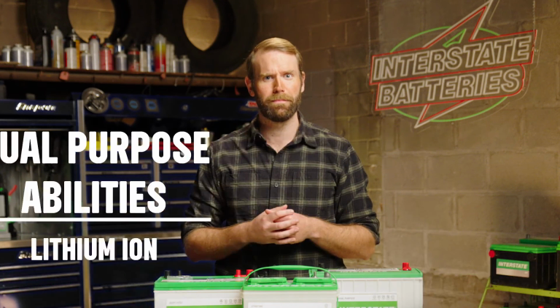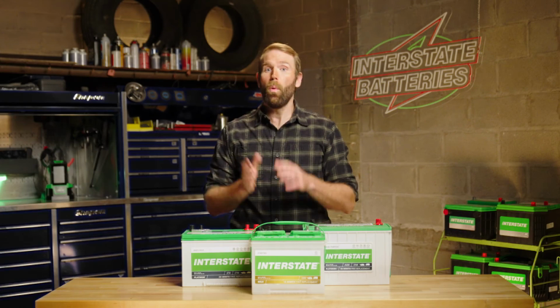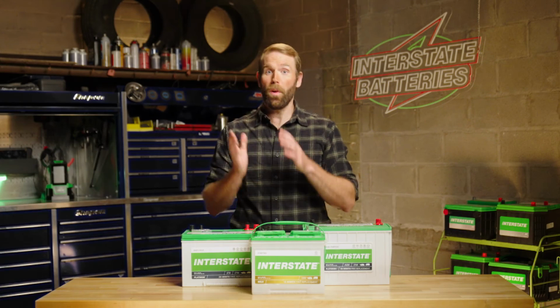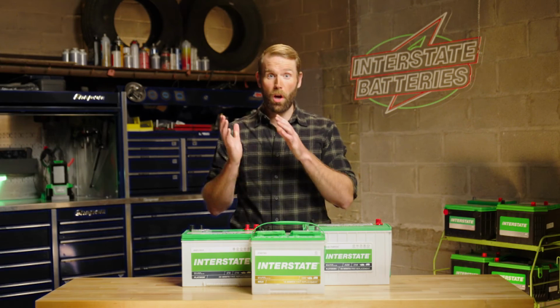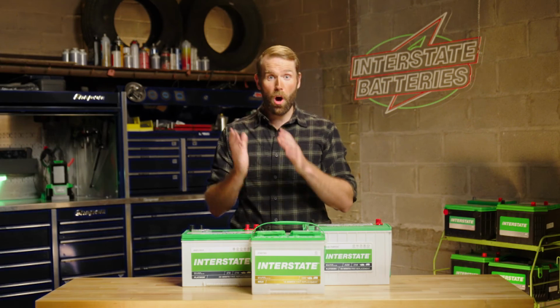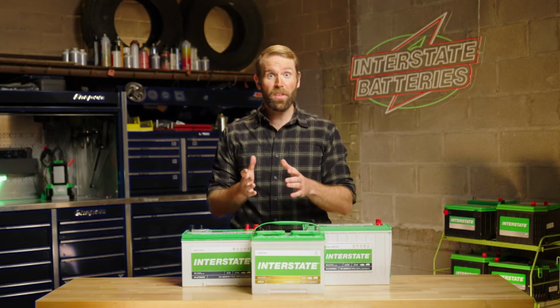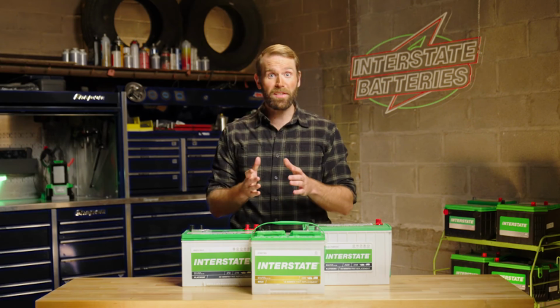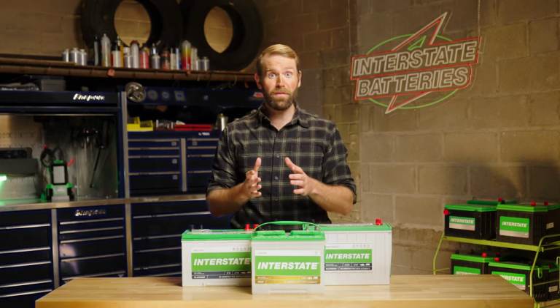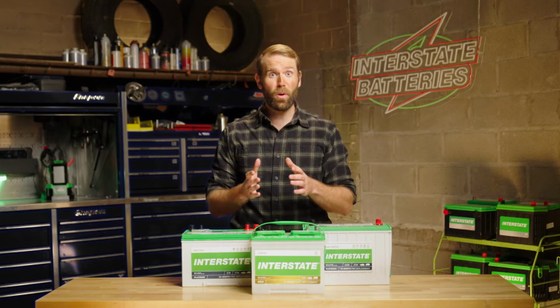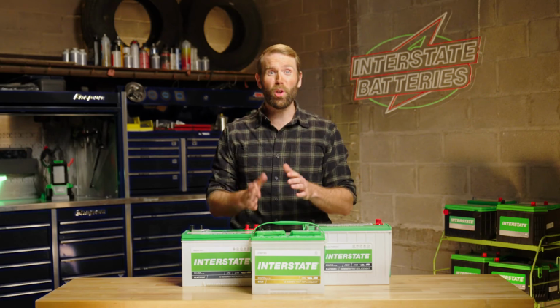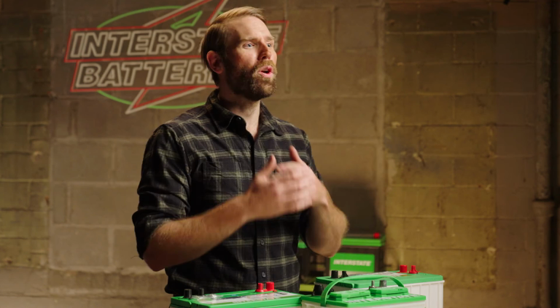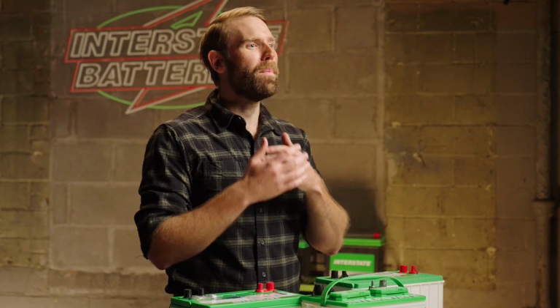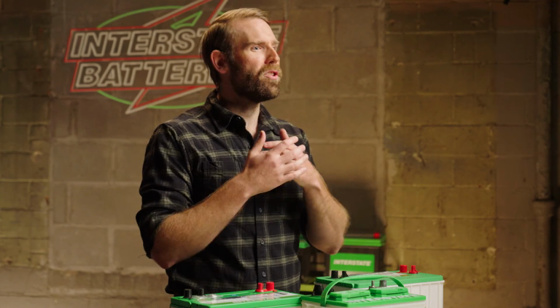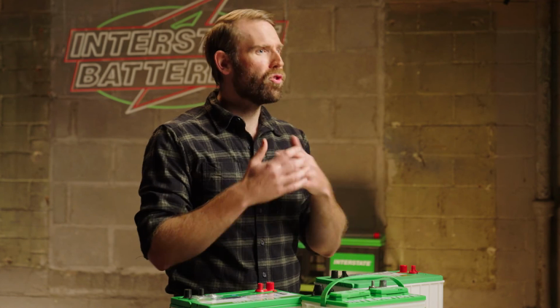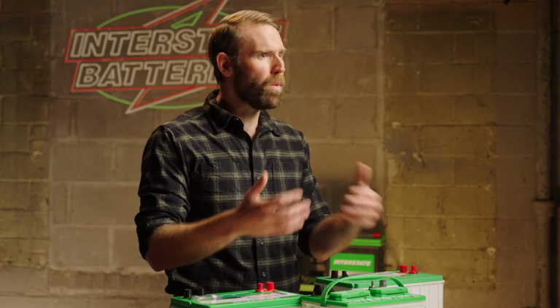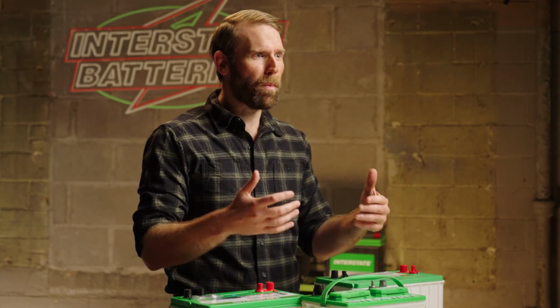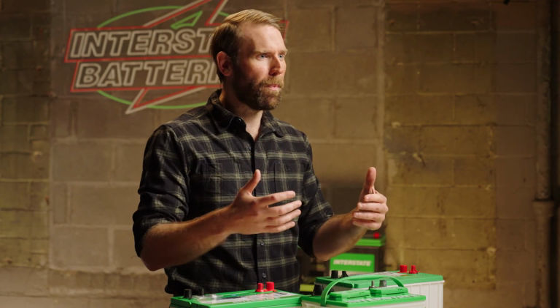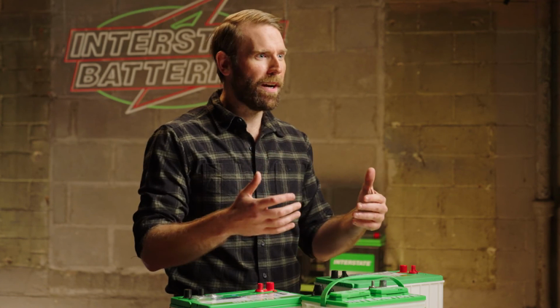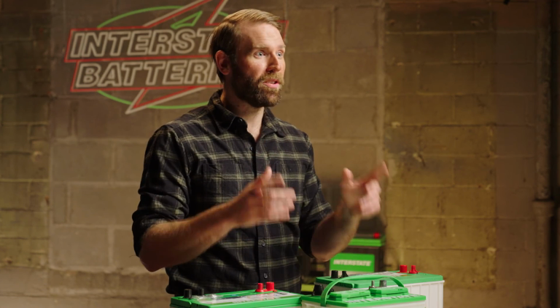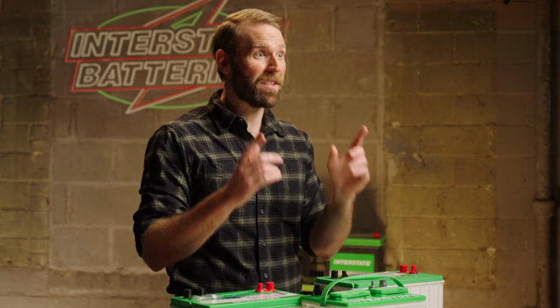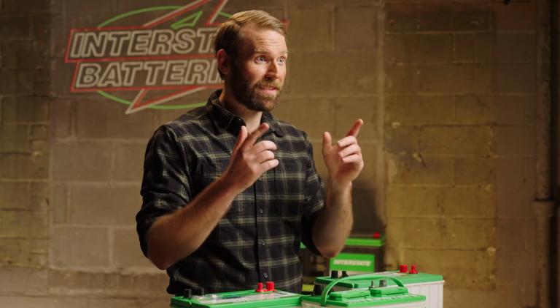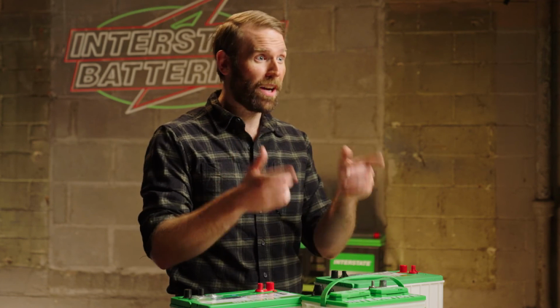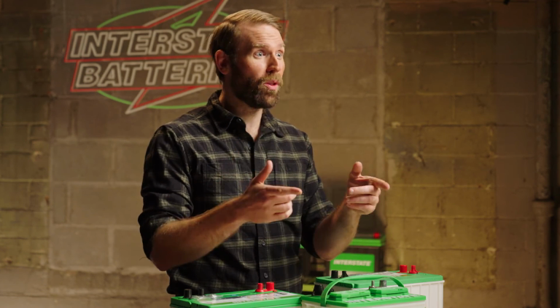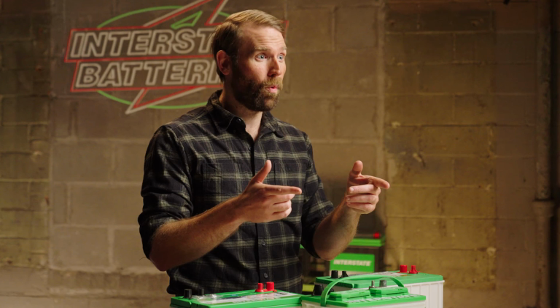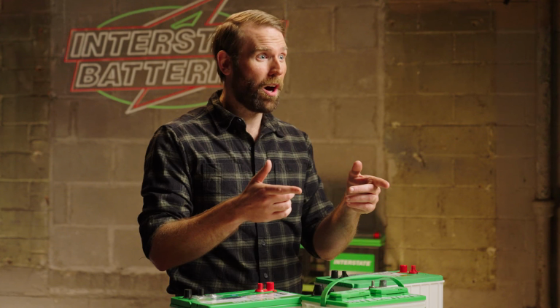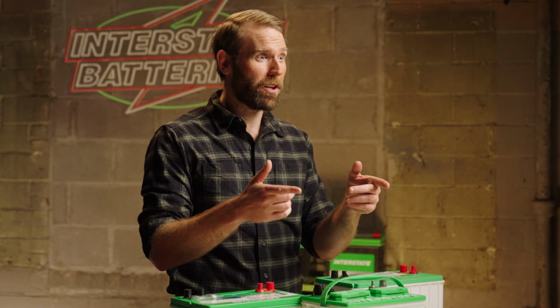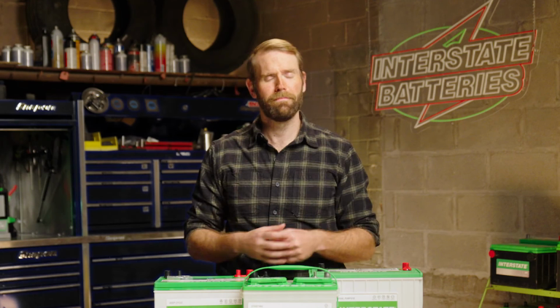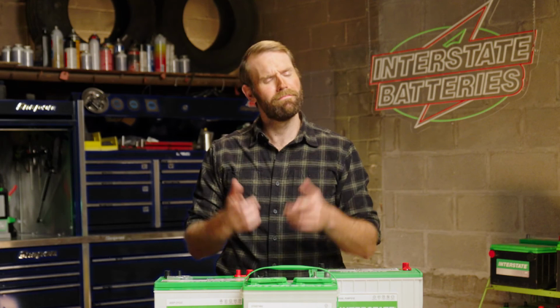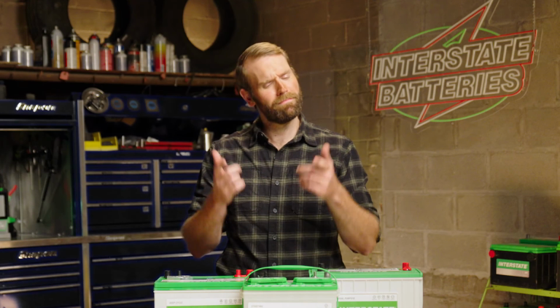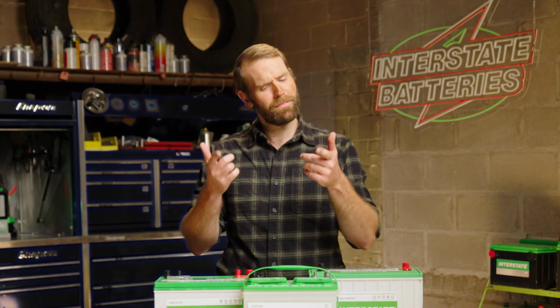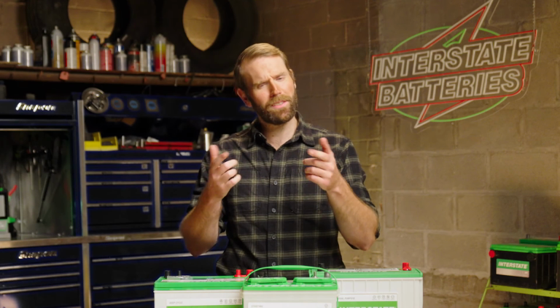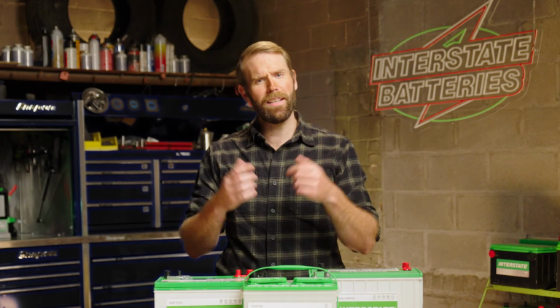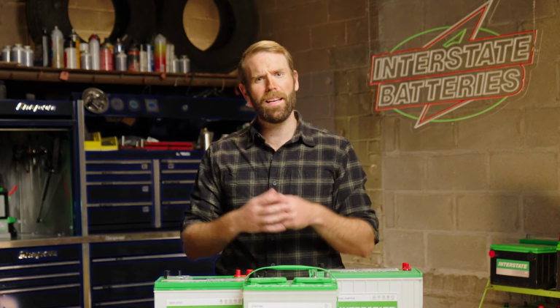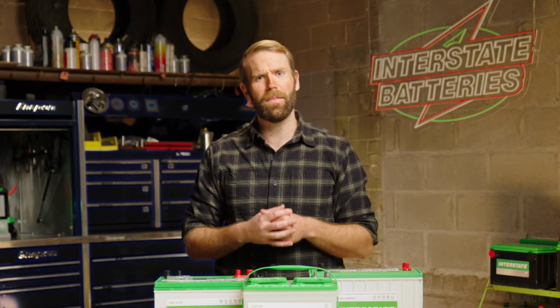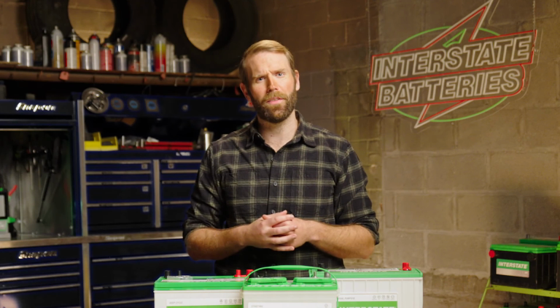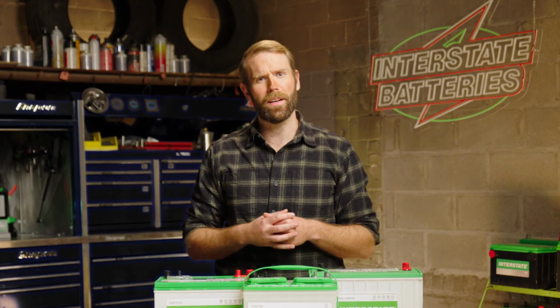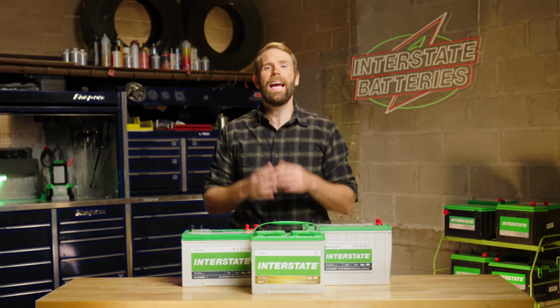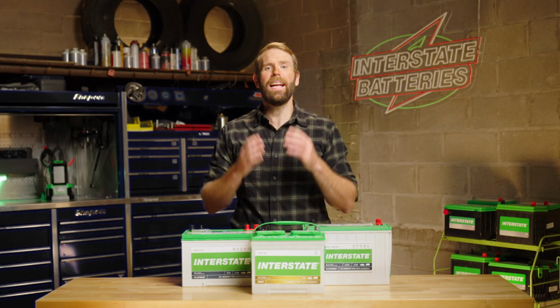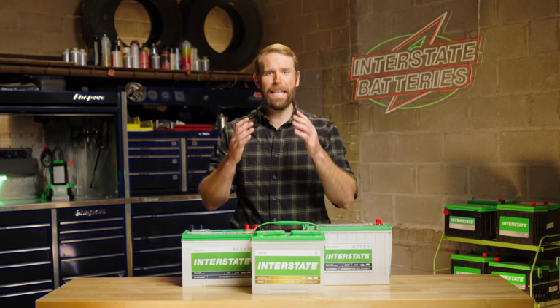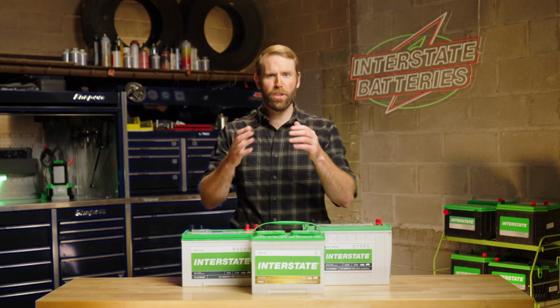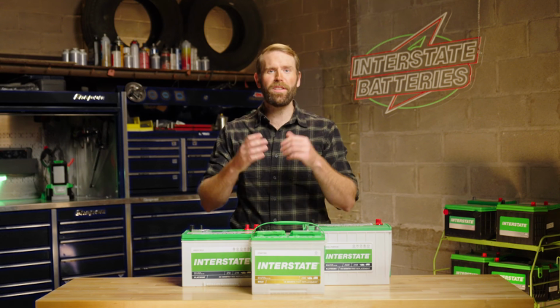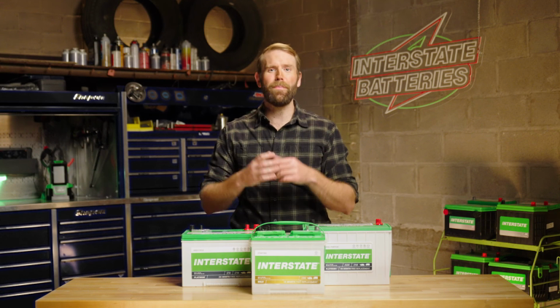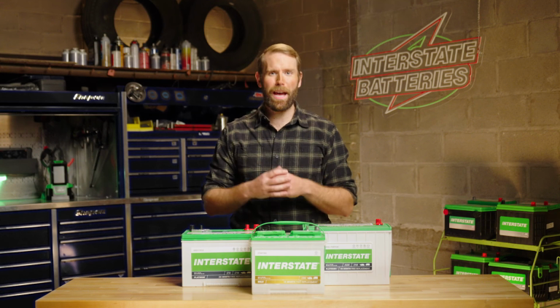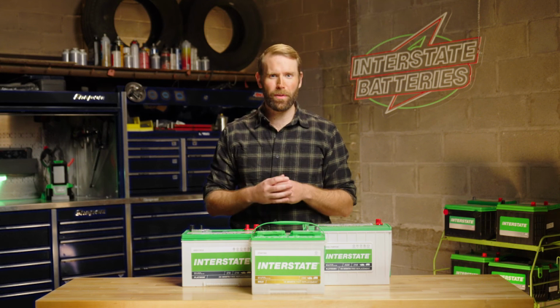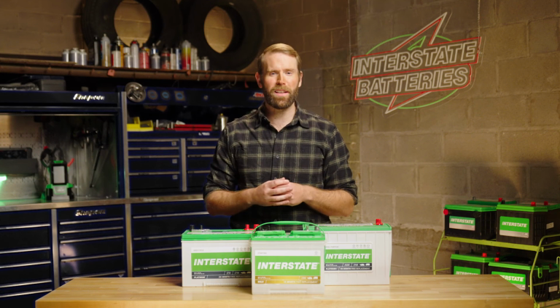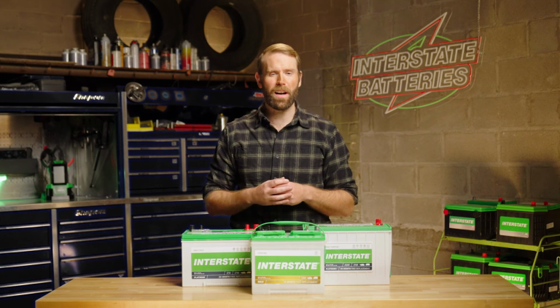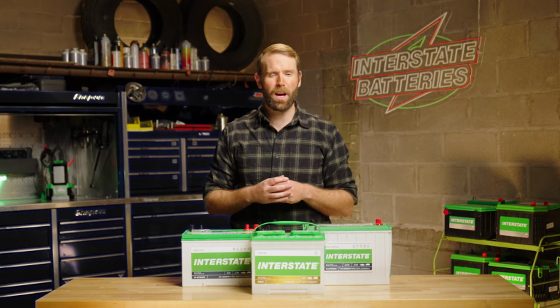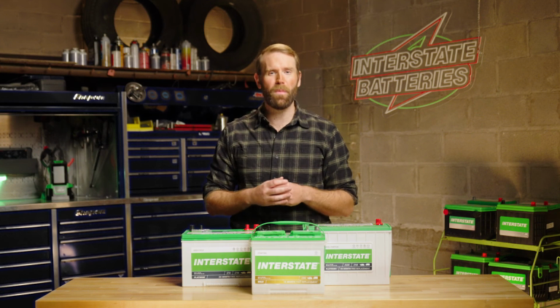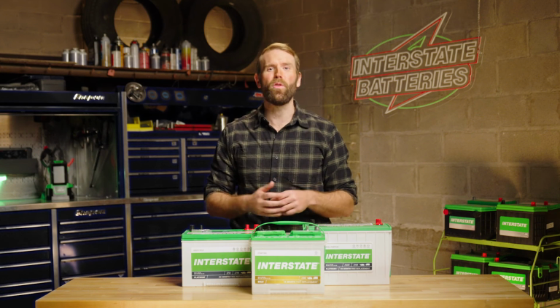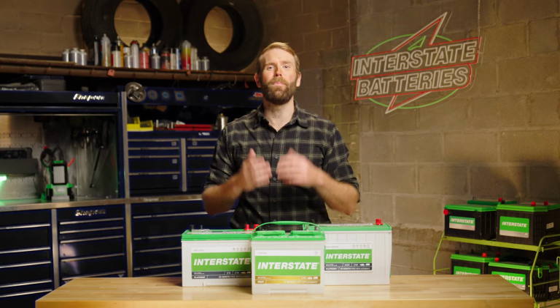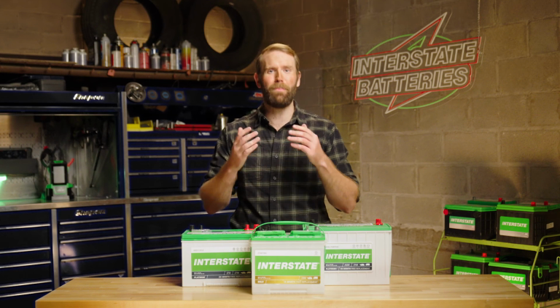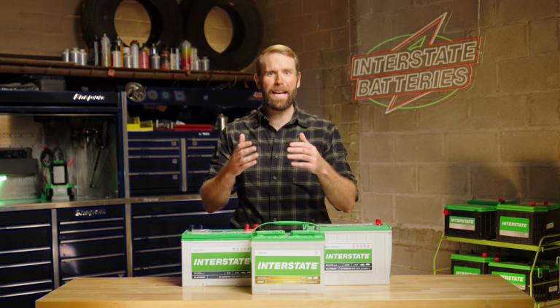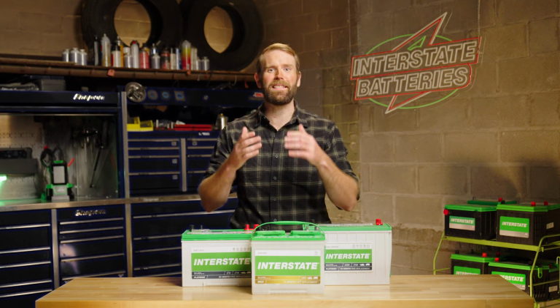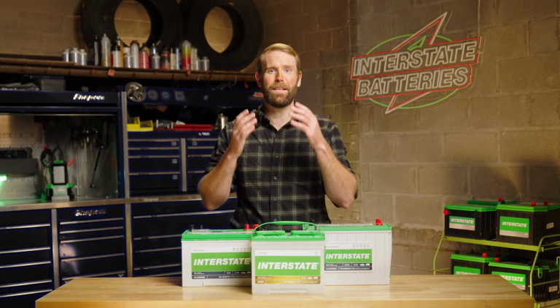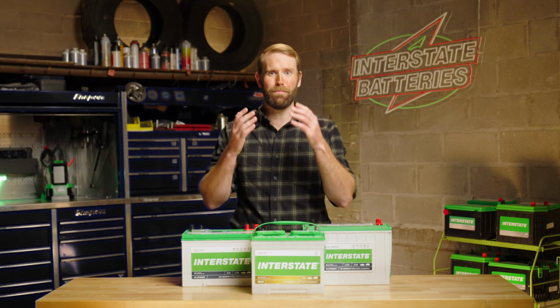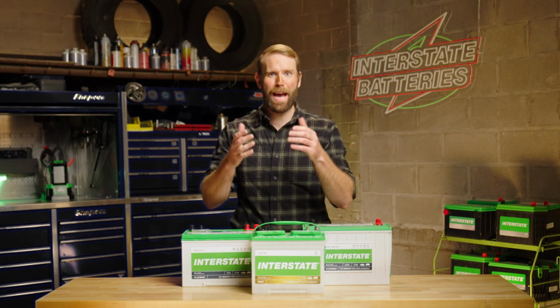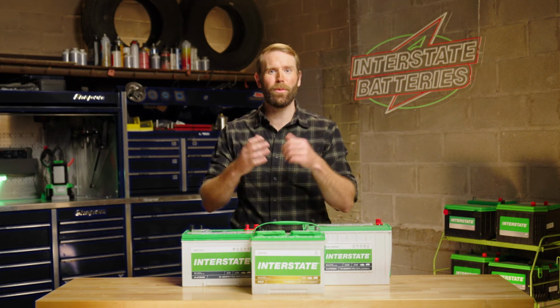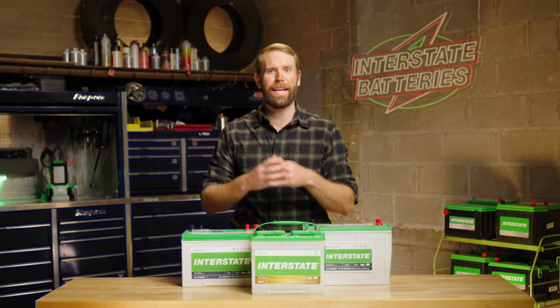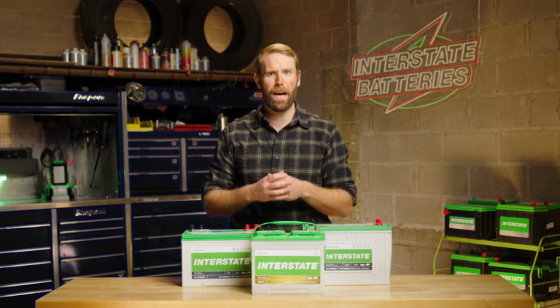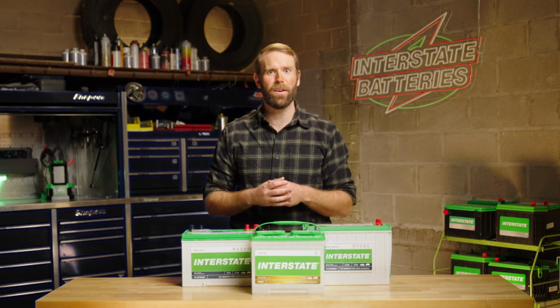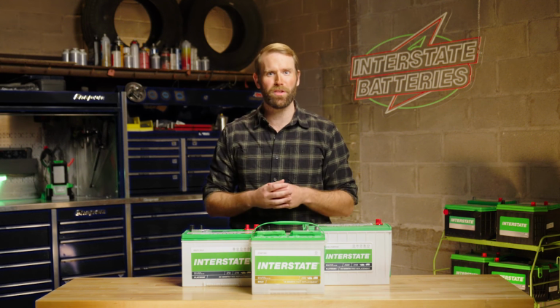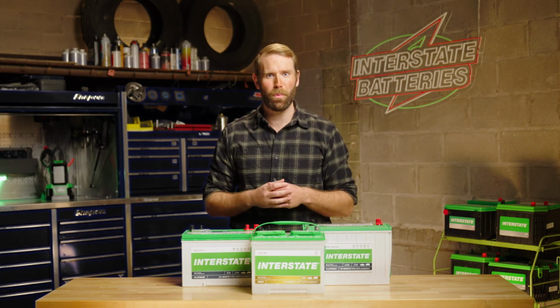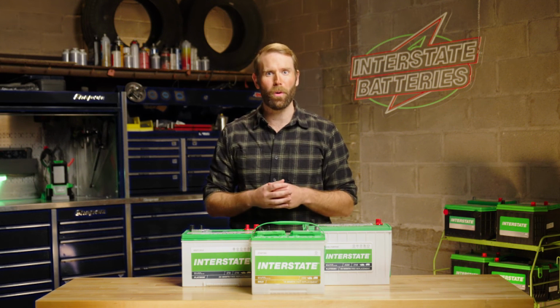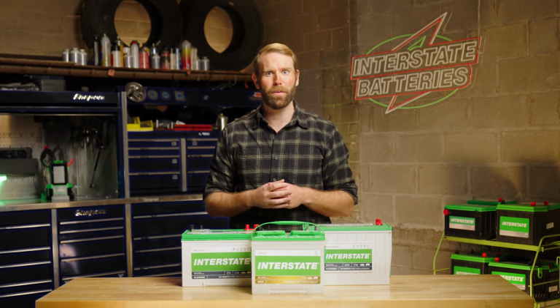With all this info, you're going to be super prepared to stay on the water. Stay safe out there. Head to interstatebatteries.com for the best in battery care and support.